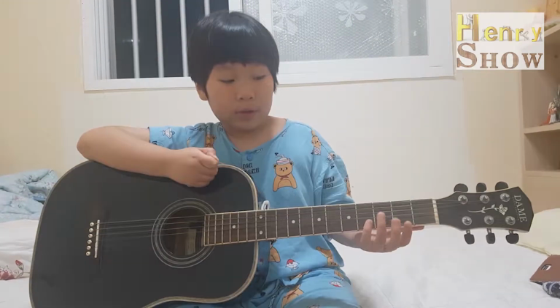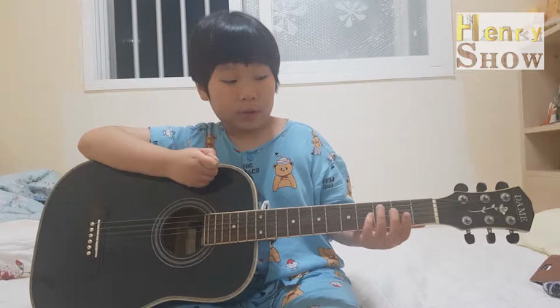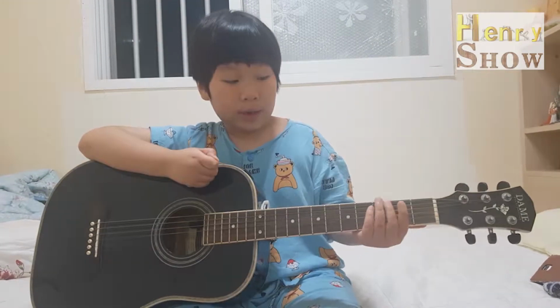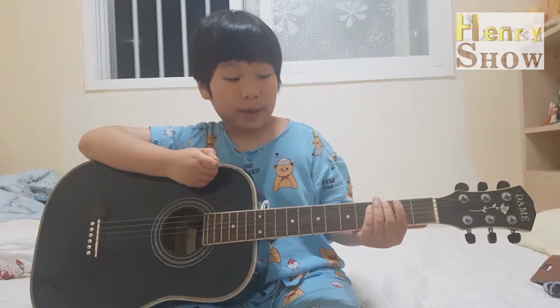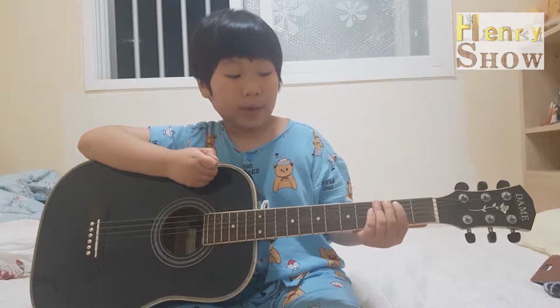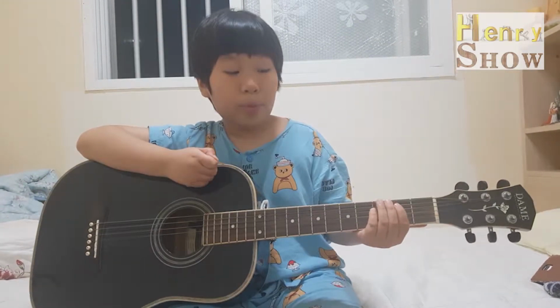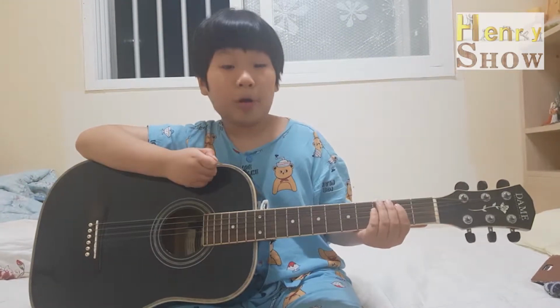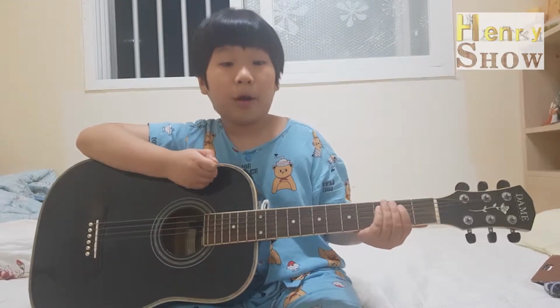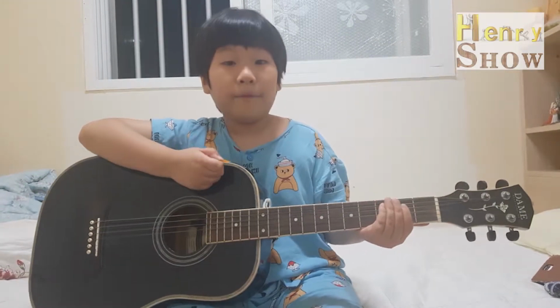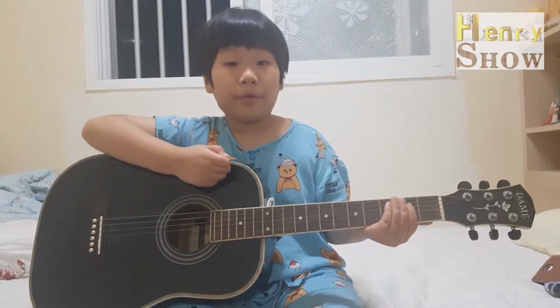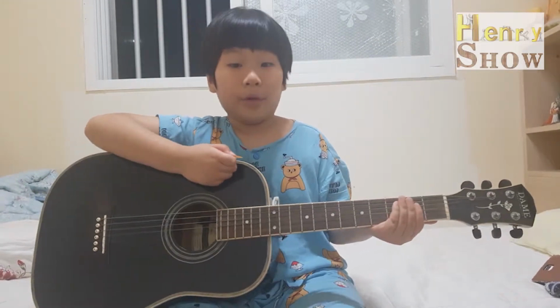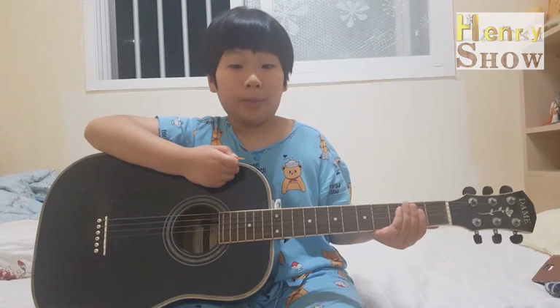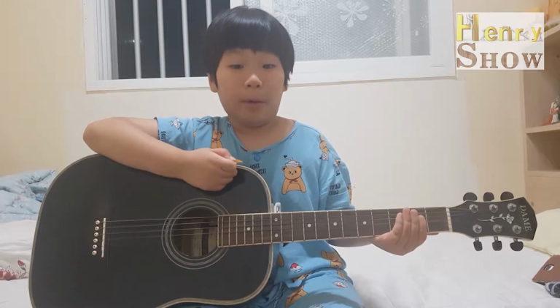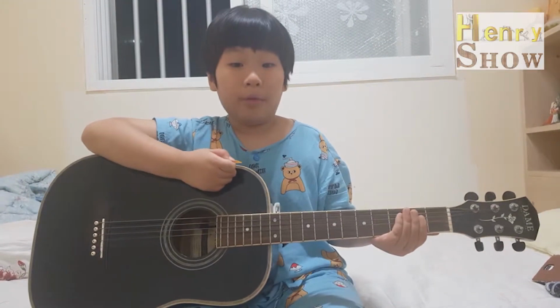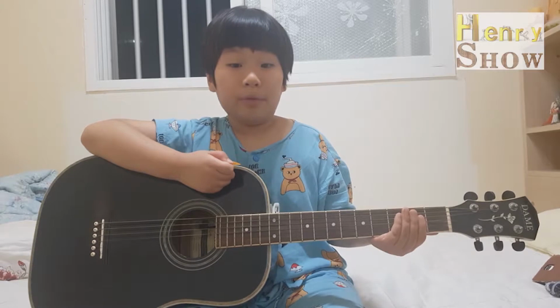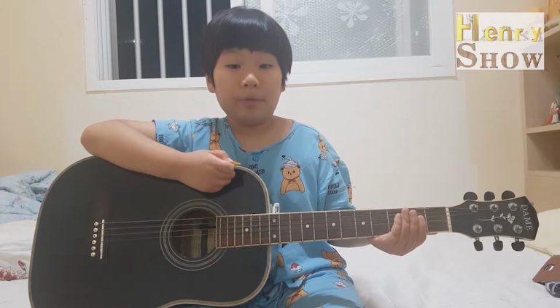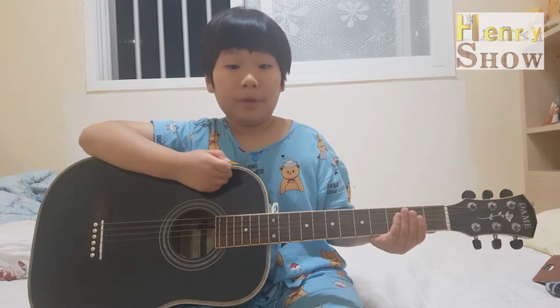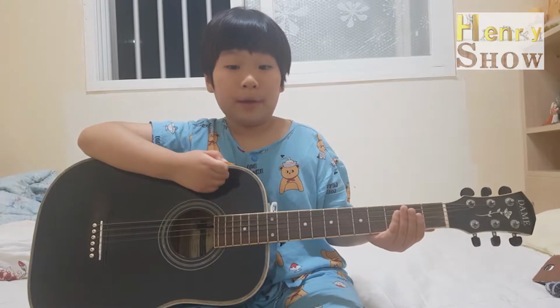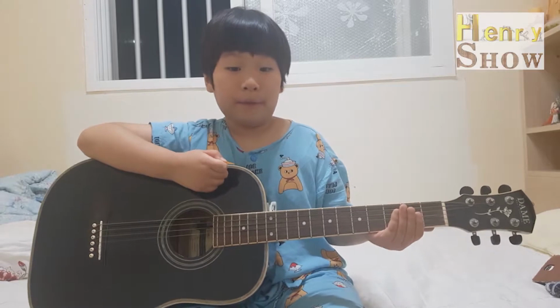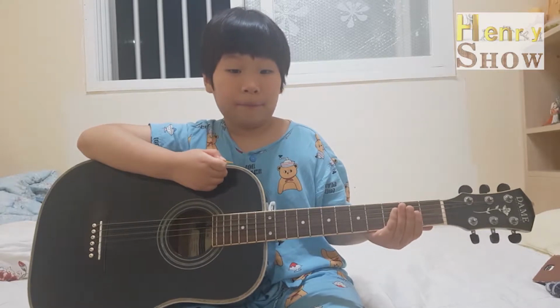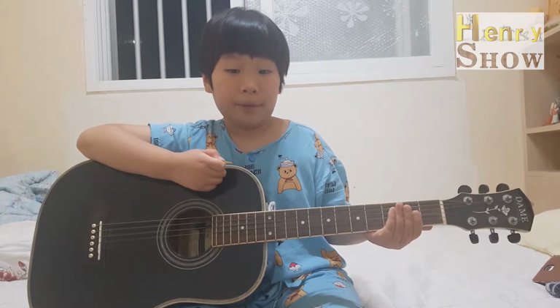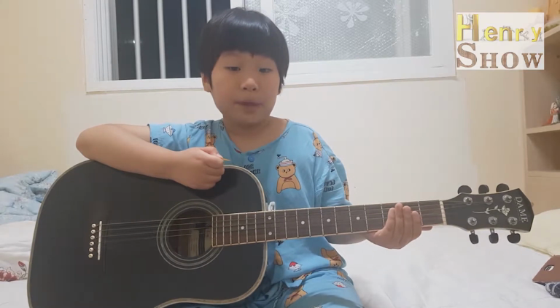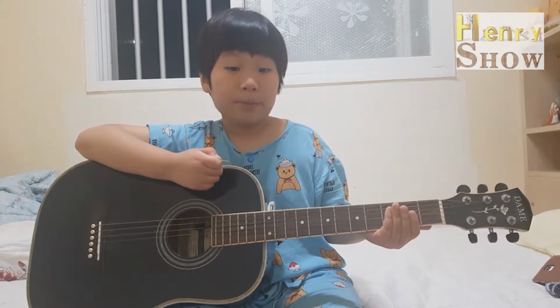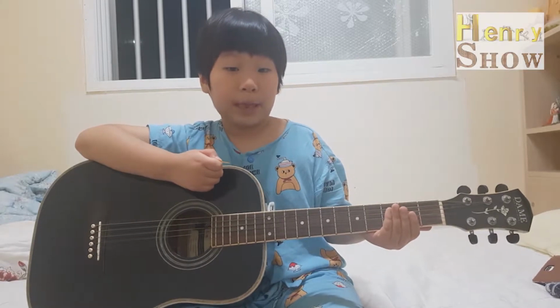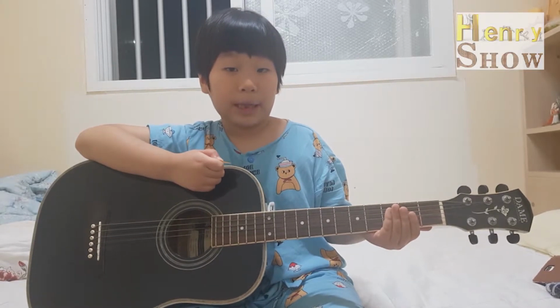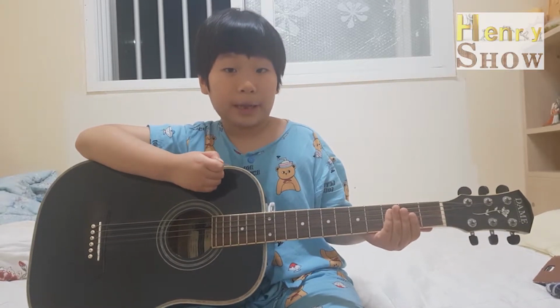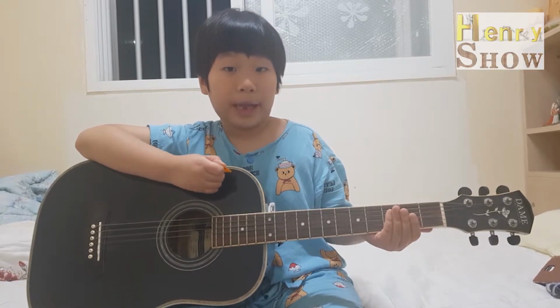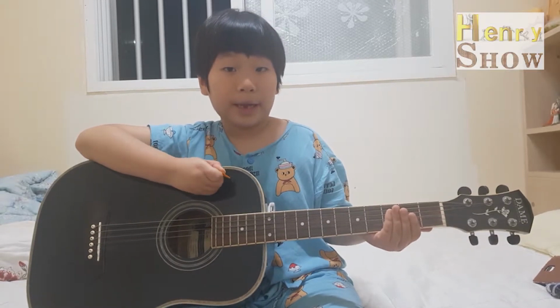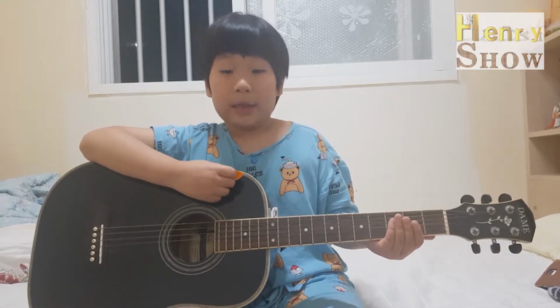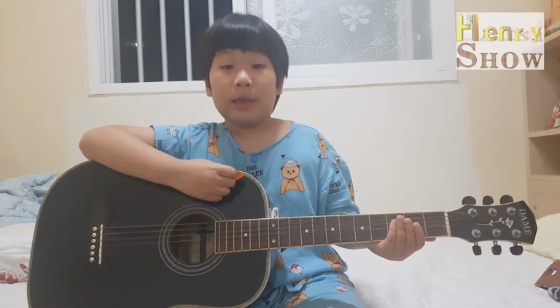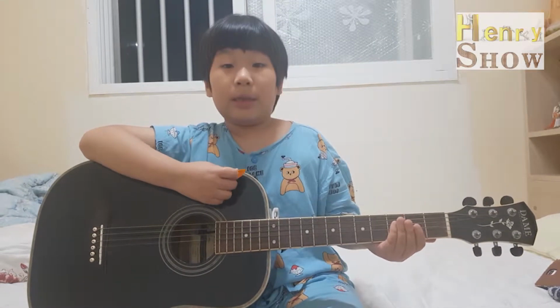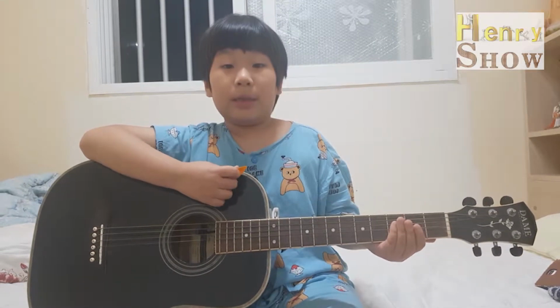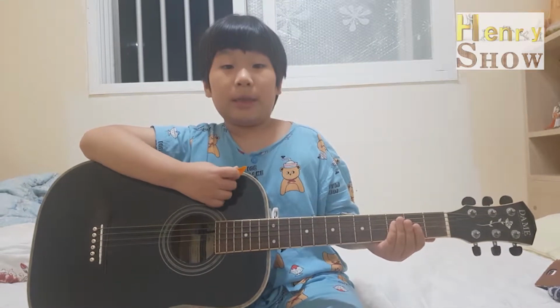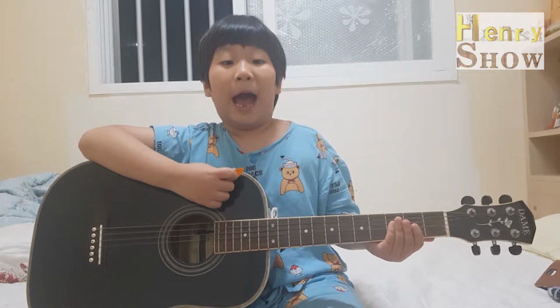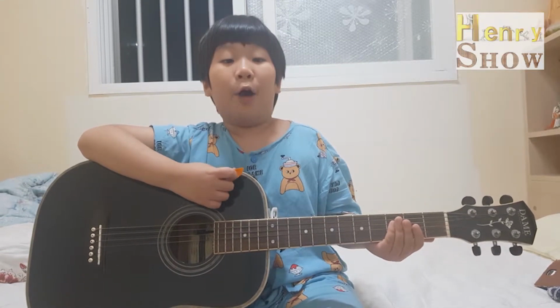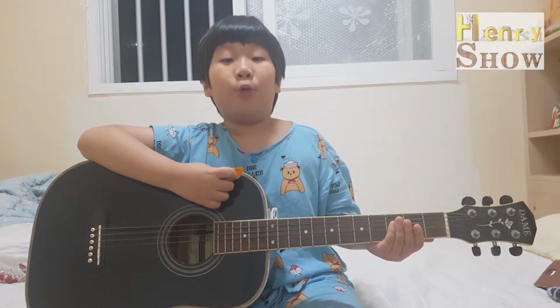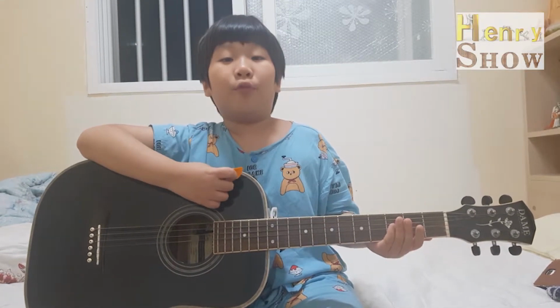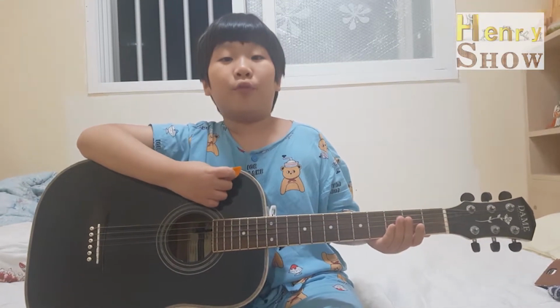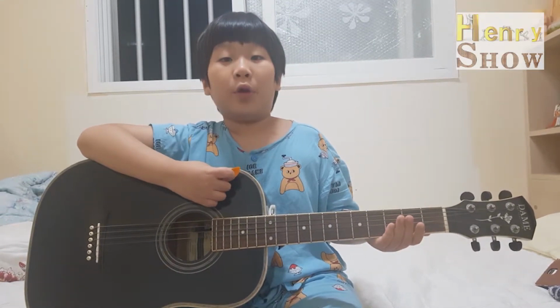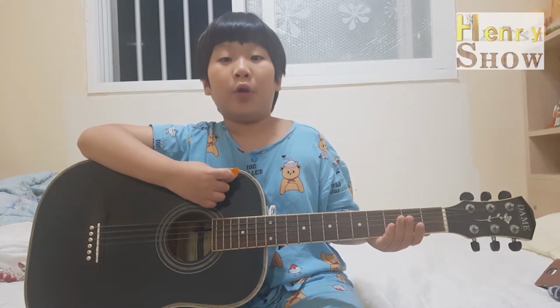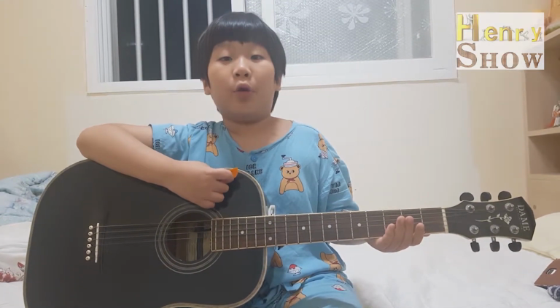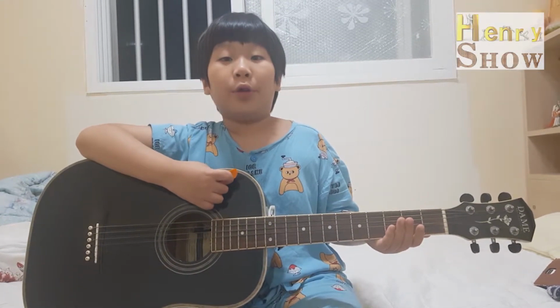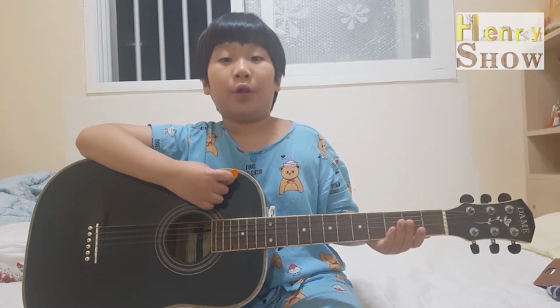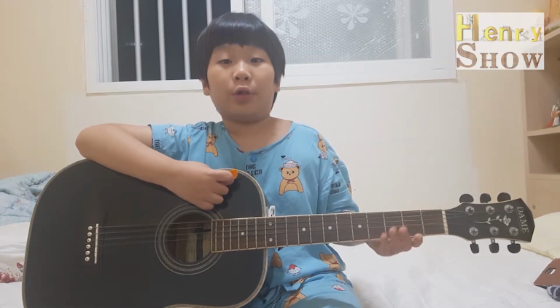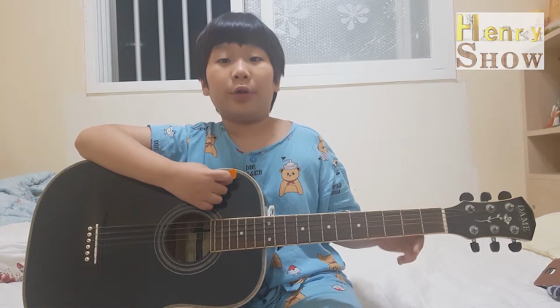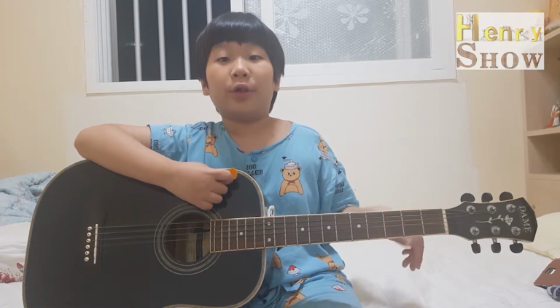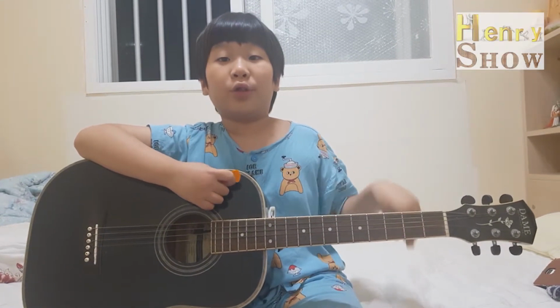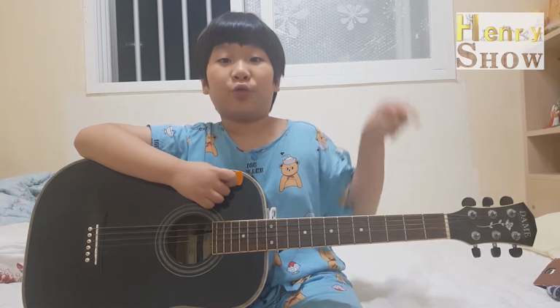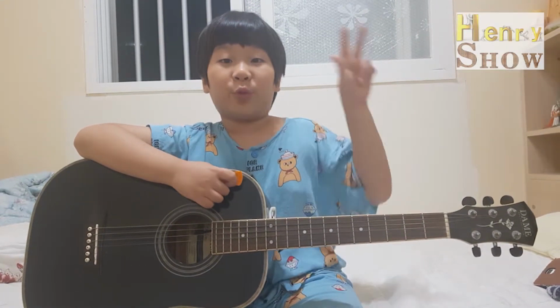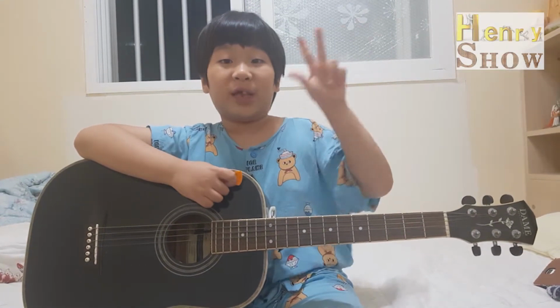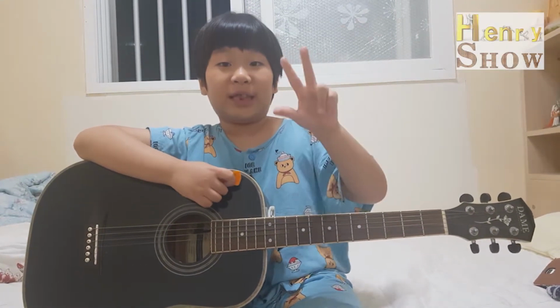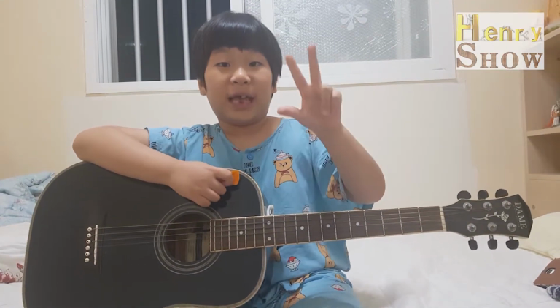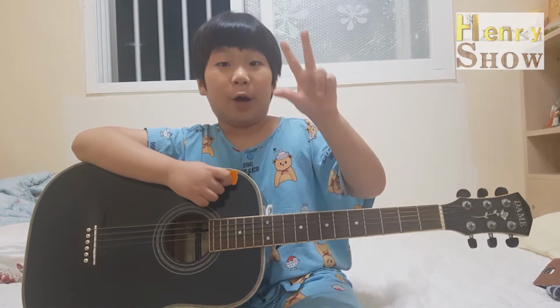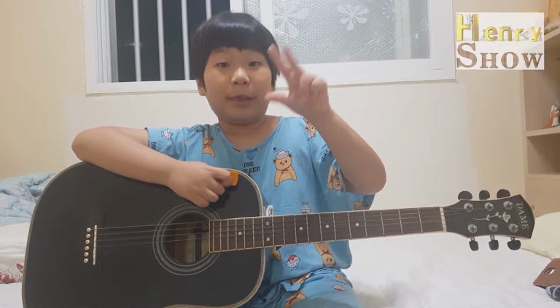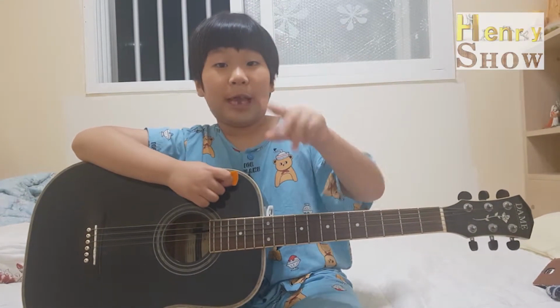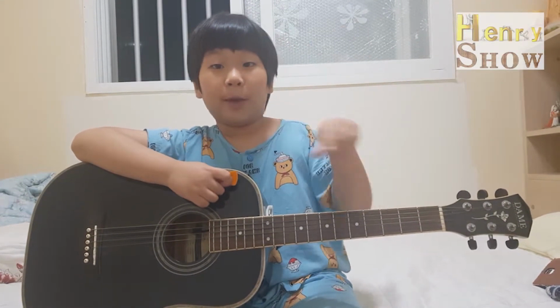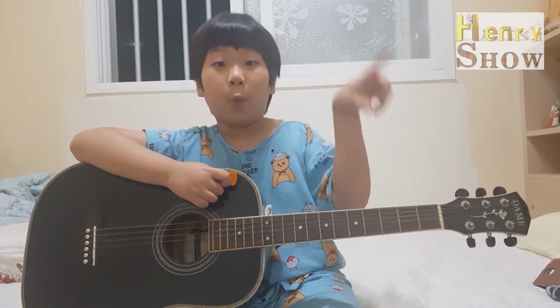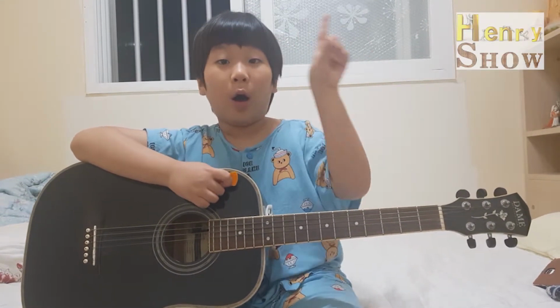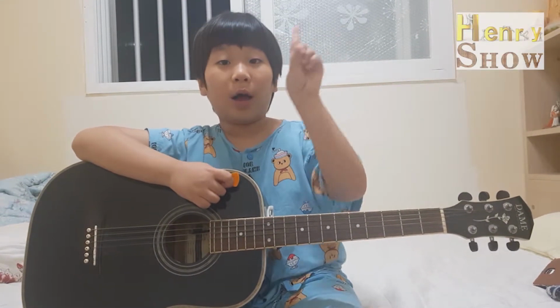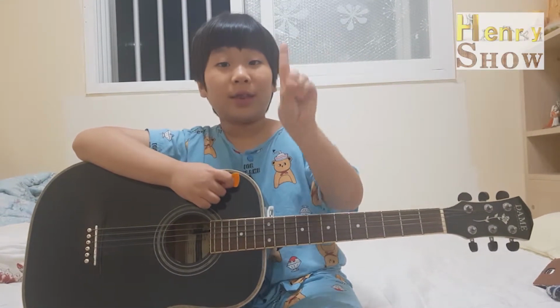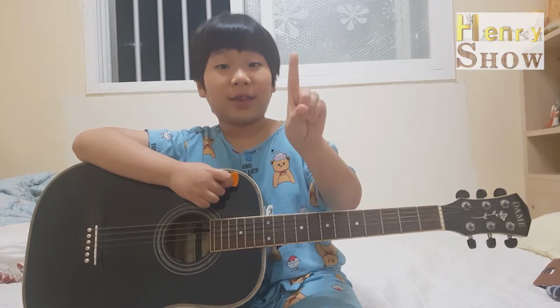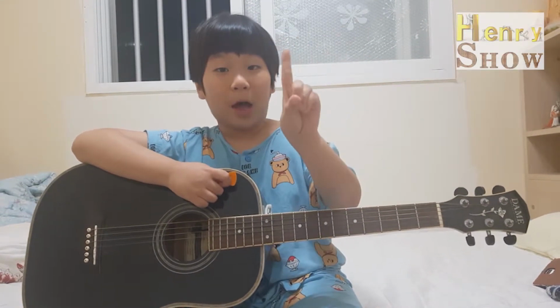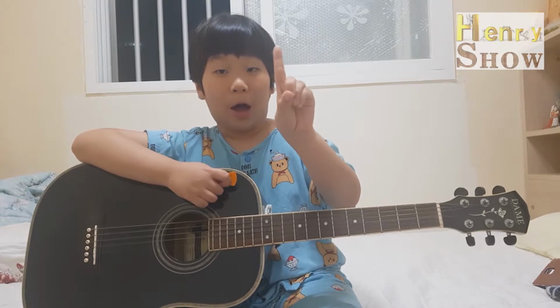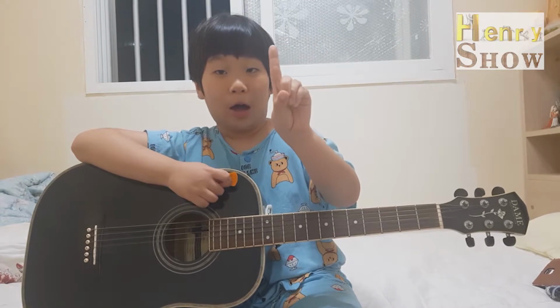It is more comfortable if we play like that. Now, we're going to learn three sounds and one song.